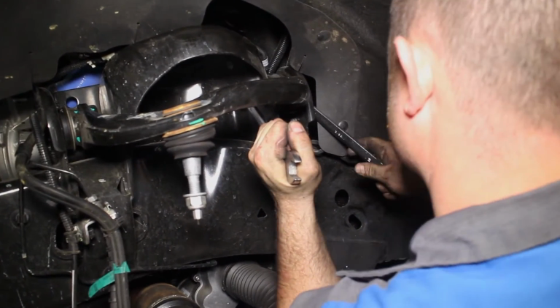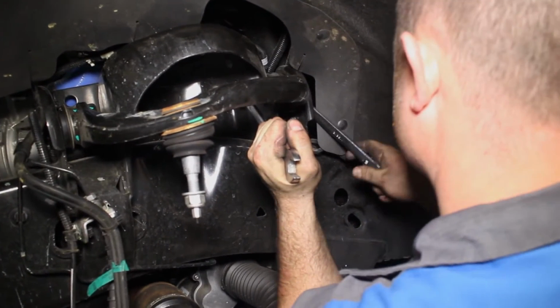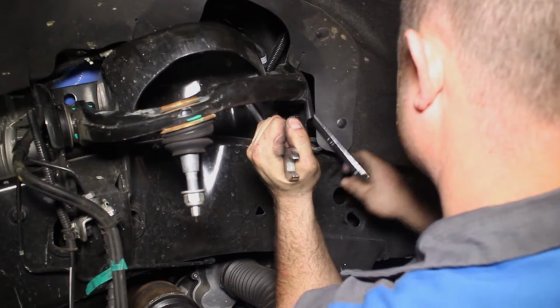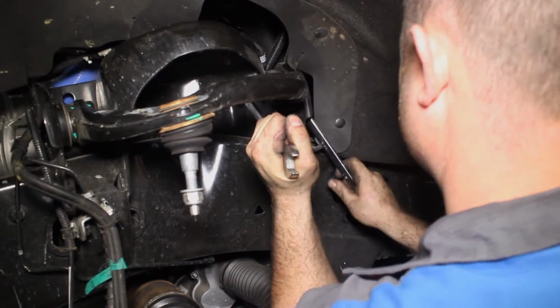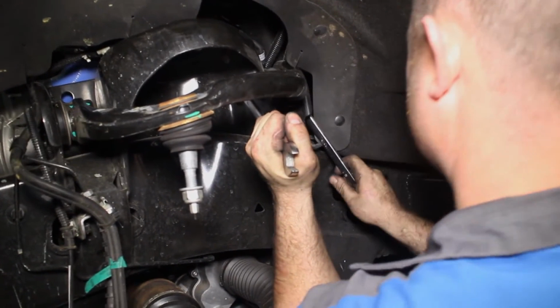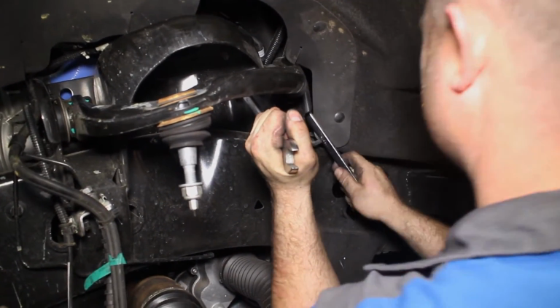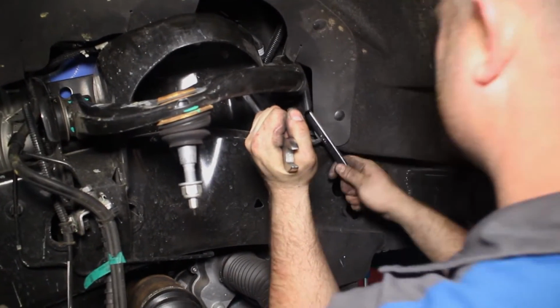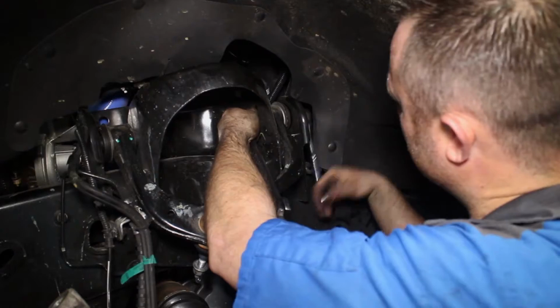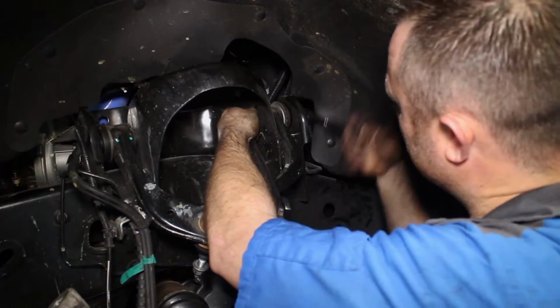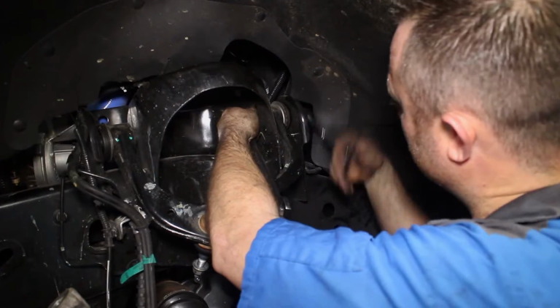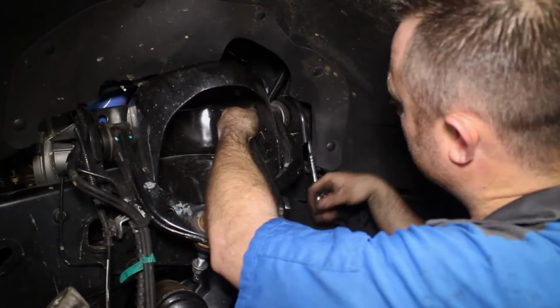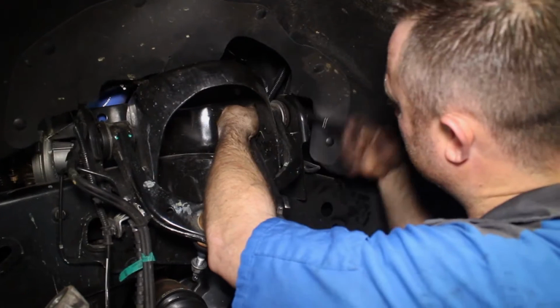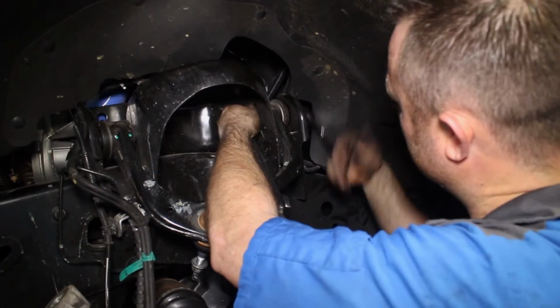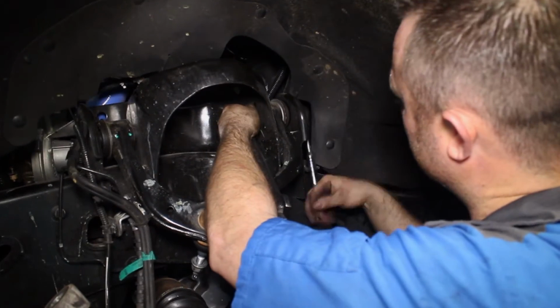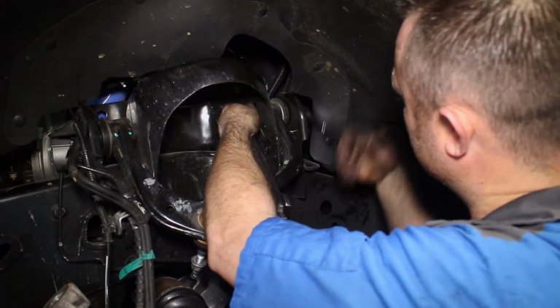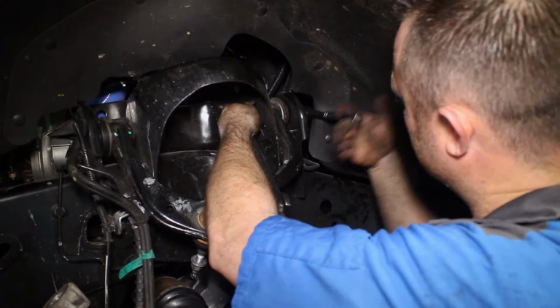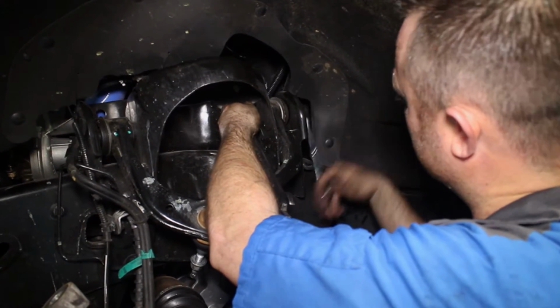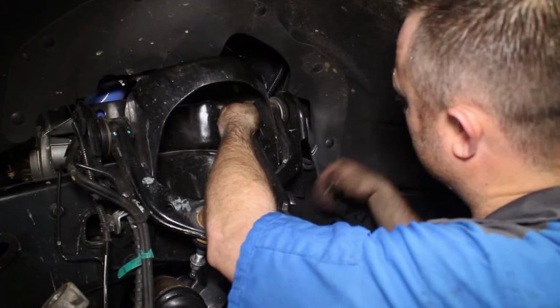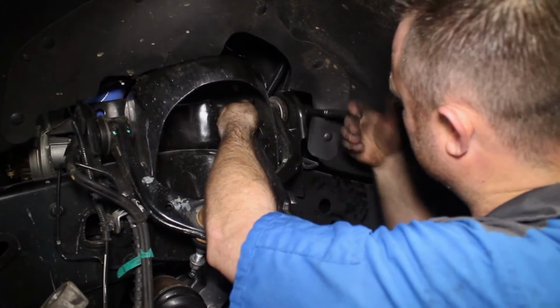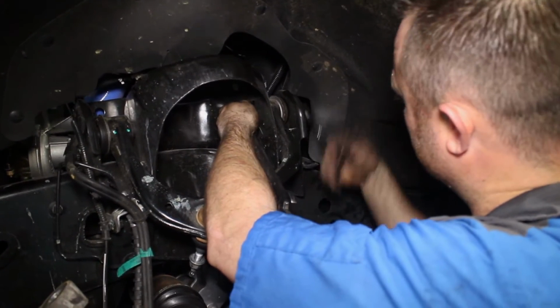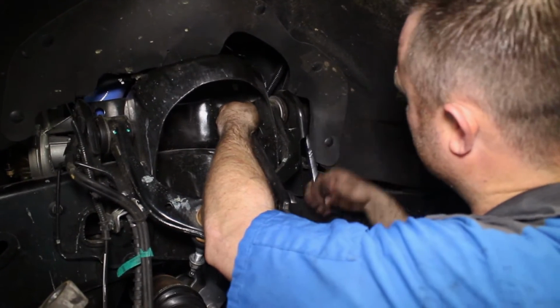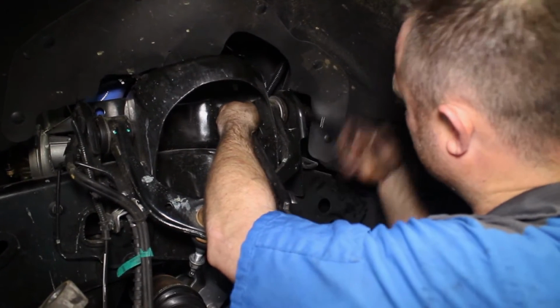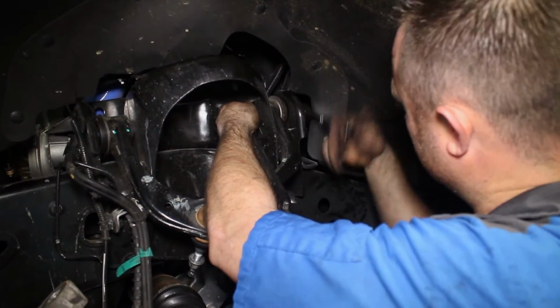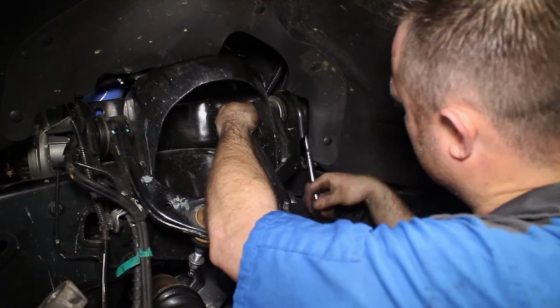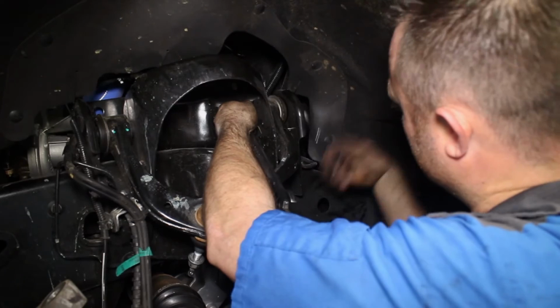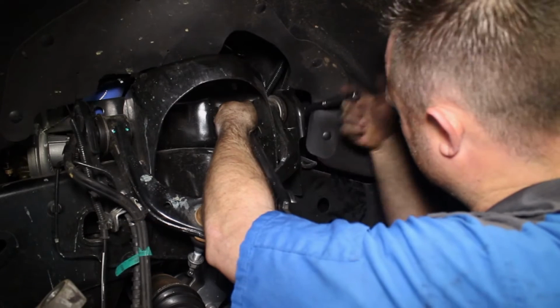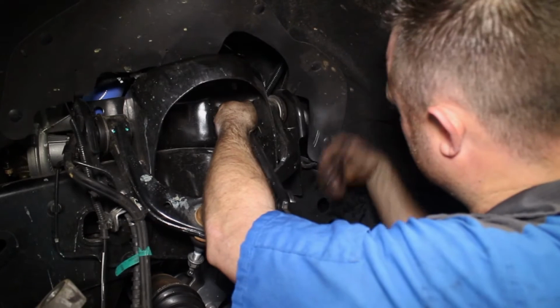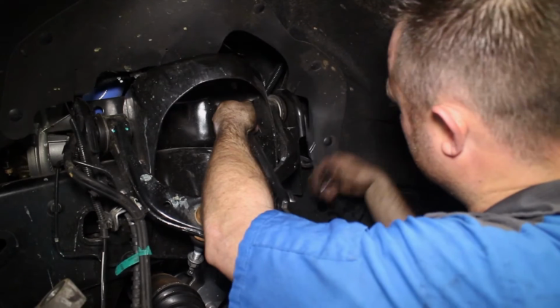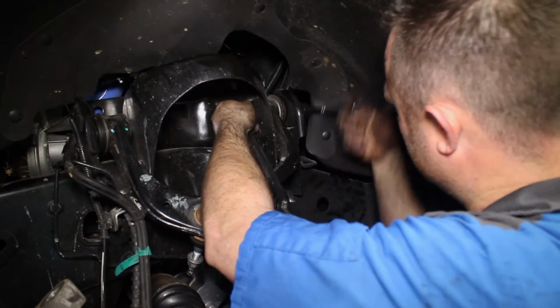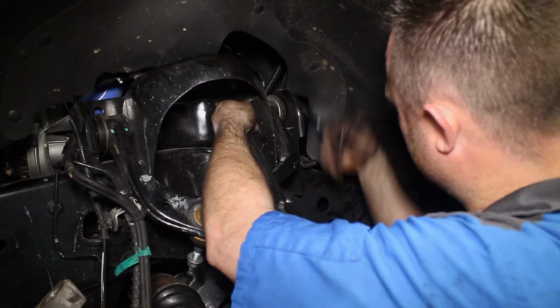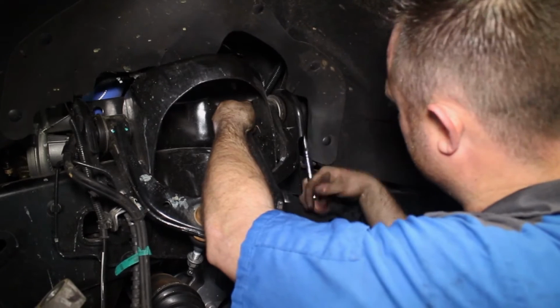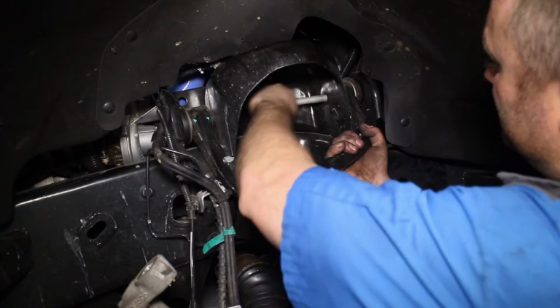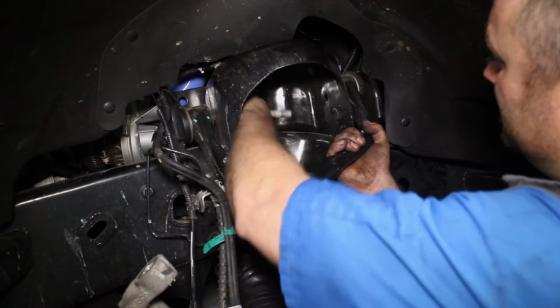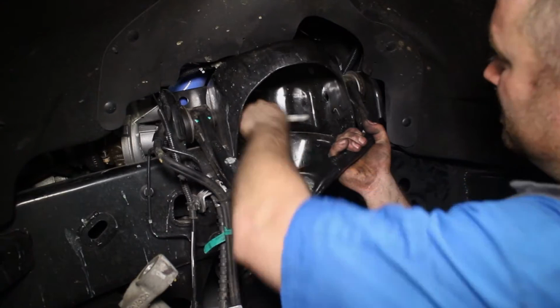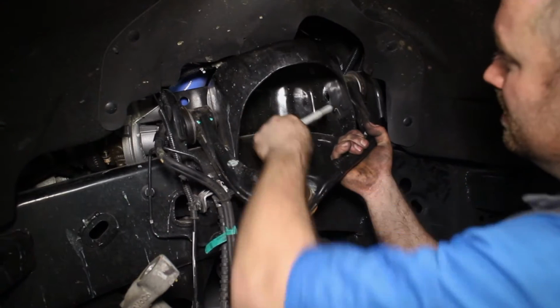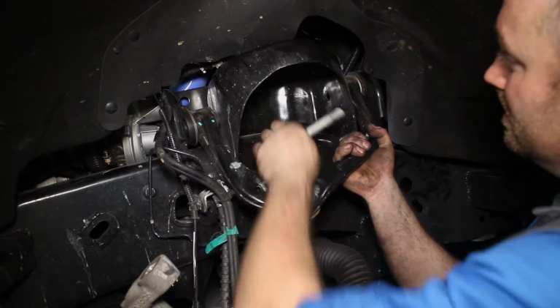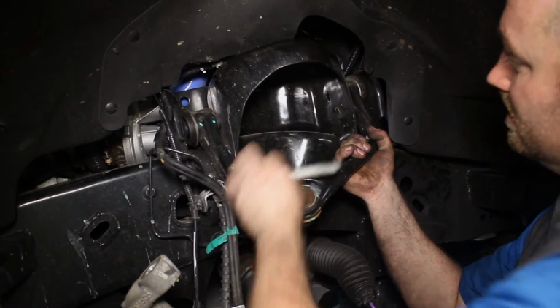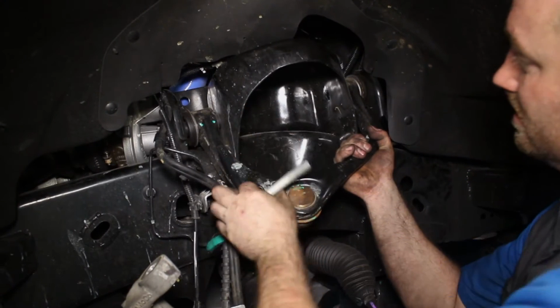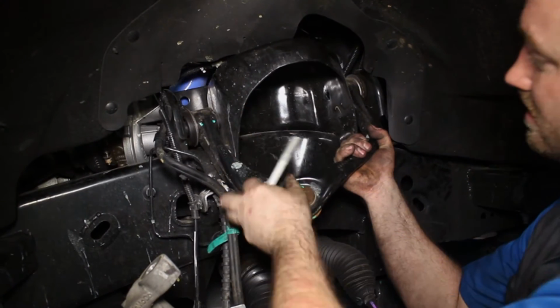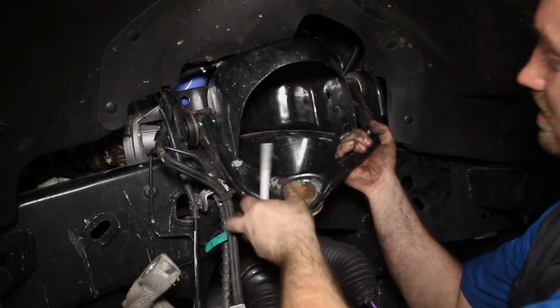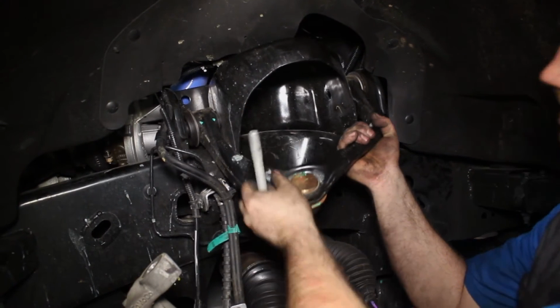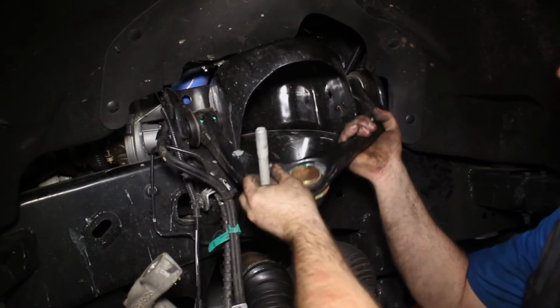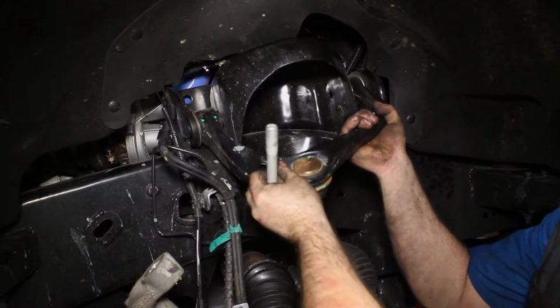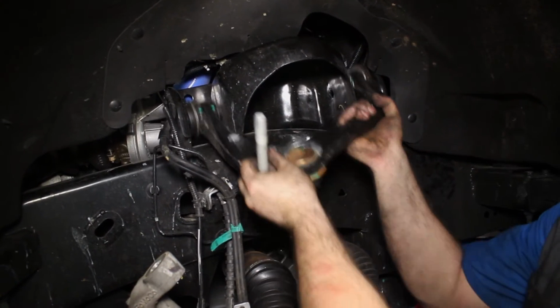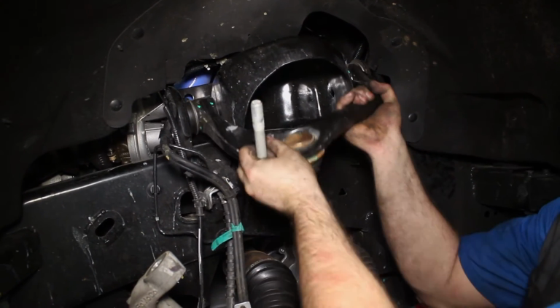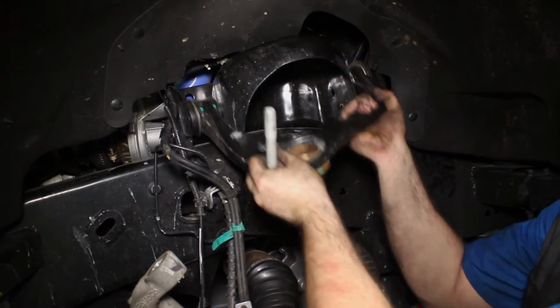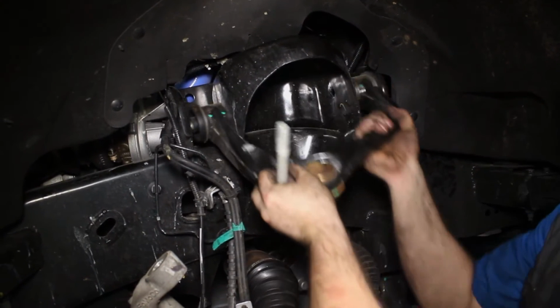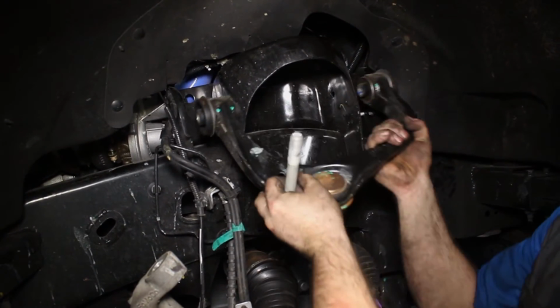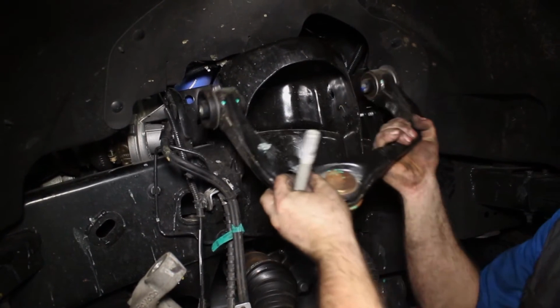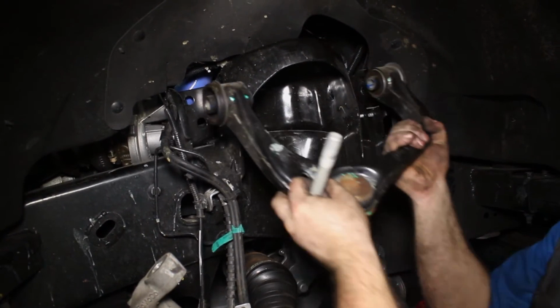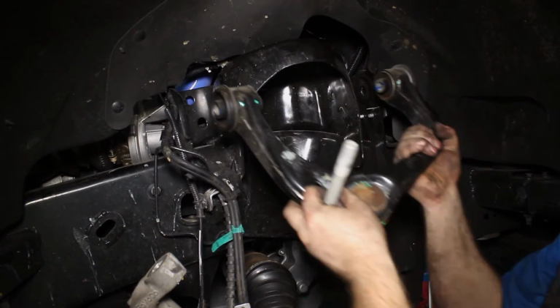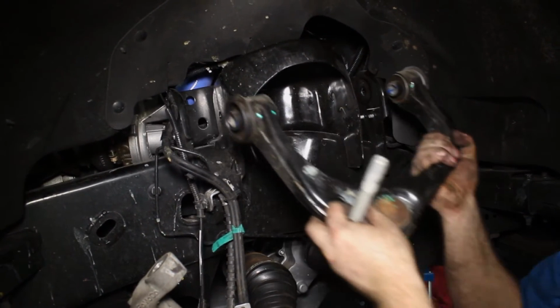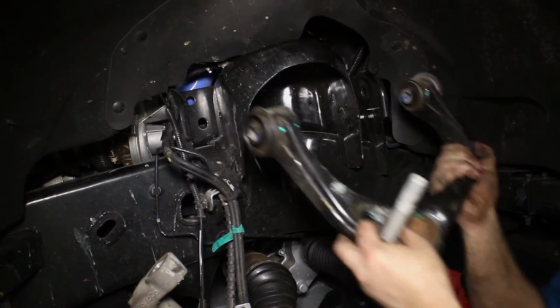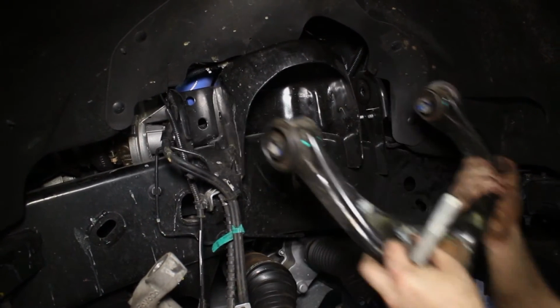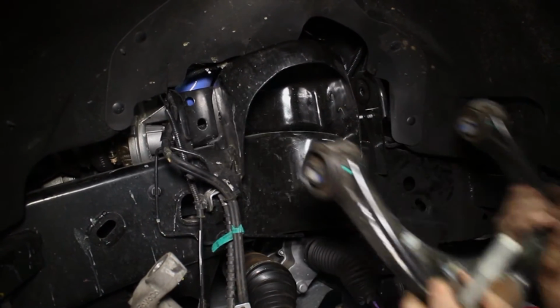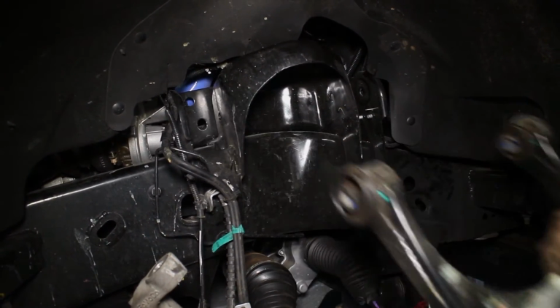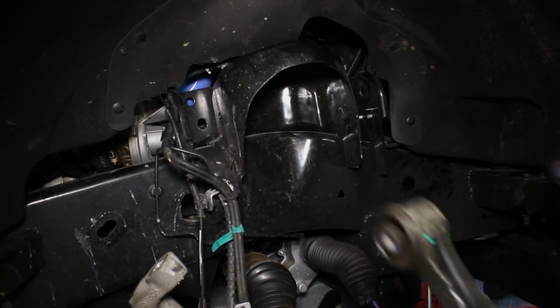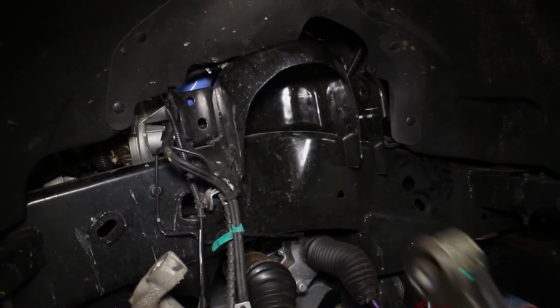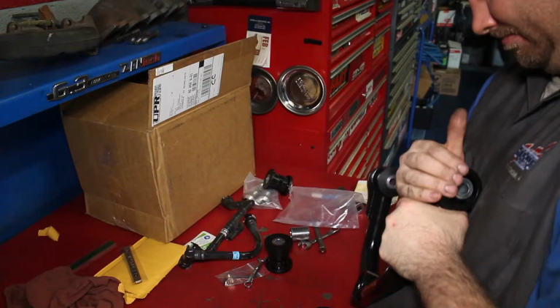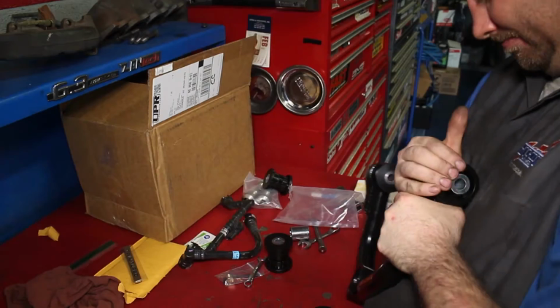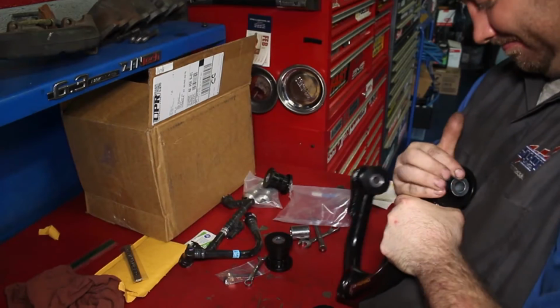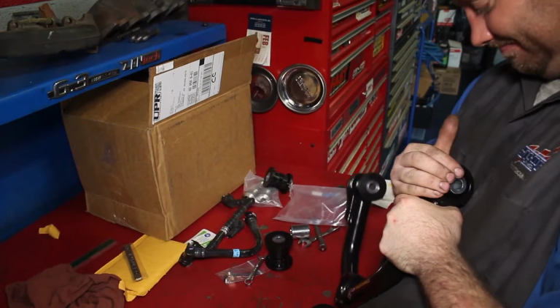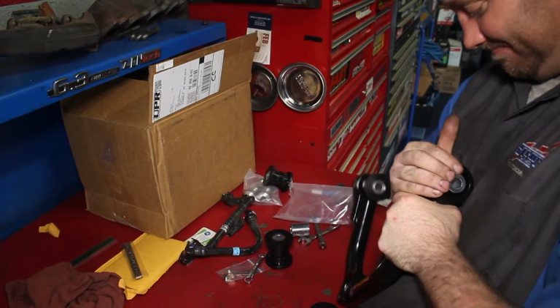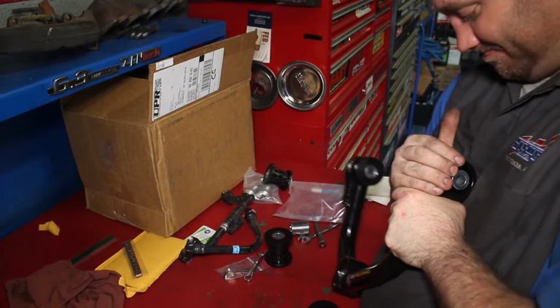You'll notice that we also removed our coilover. This will not be necessary for your upper control arm install — we just swapped our coilovers at the same time.